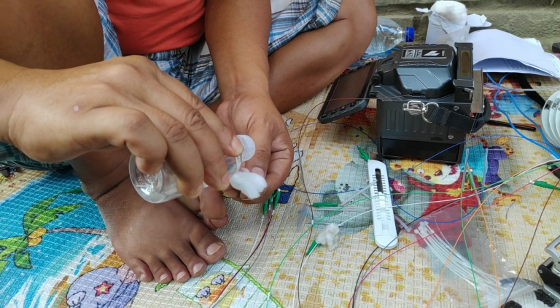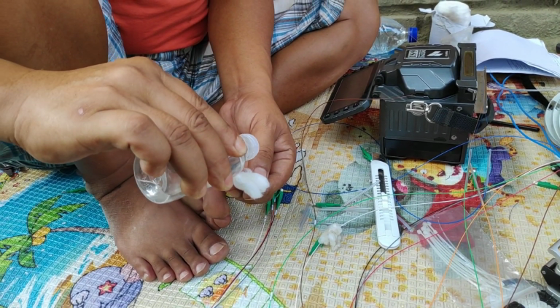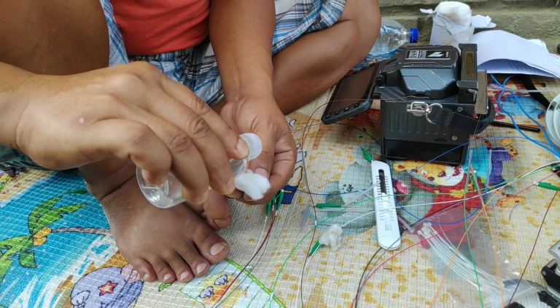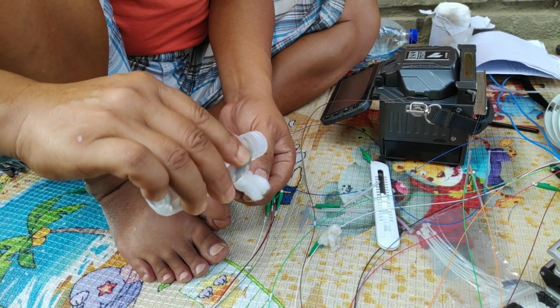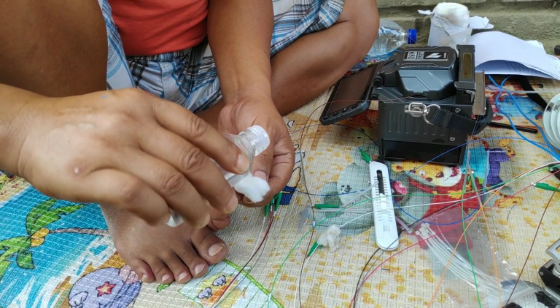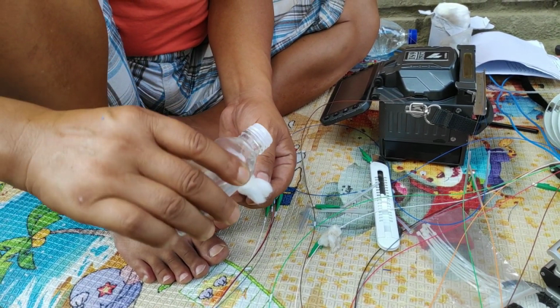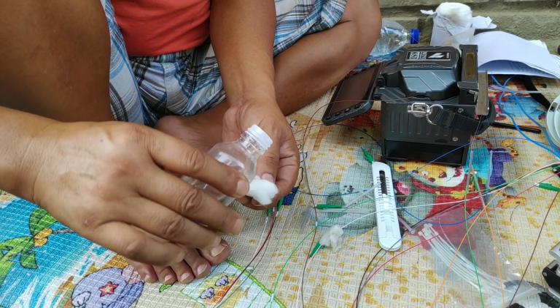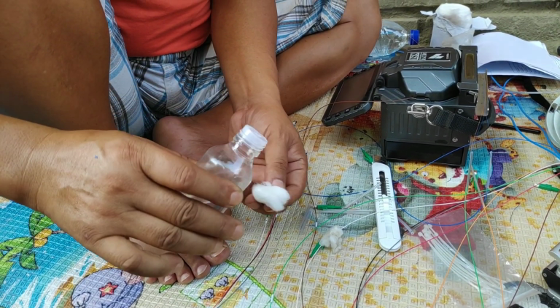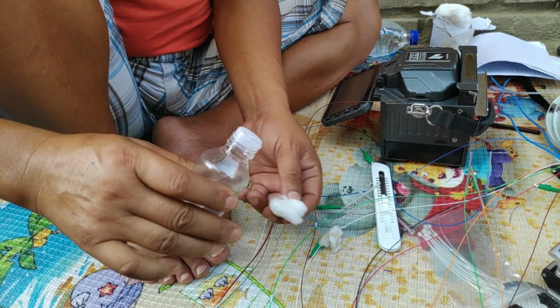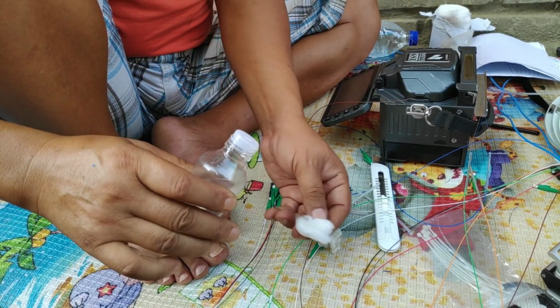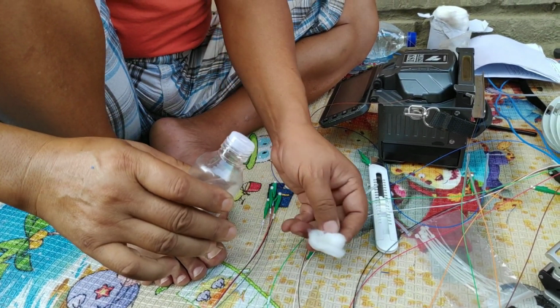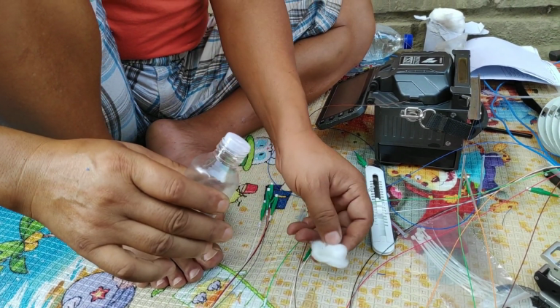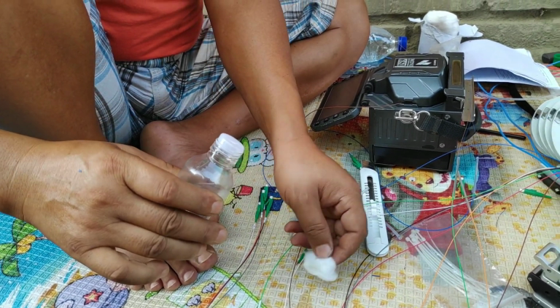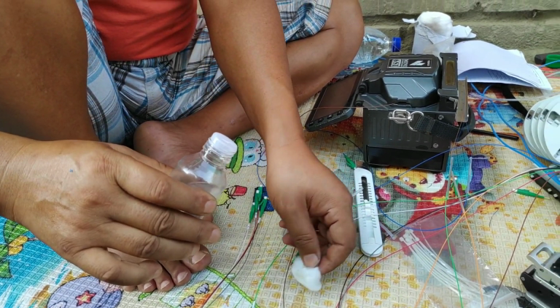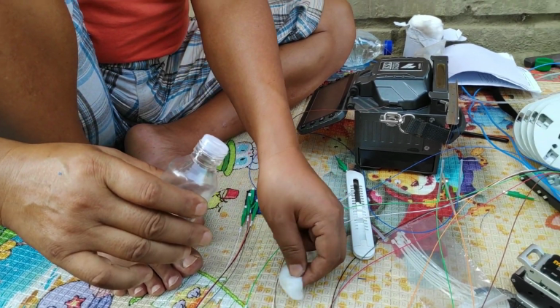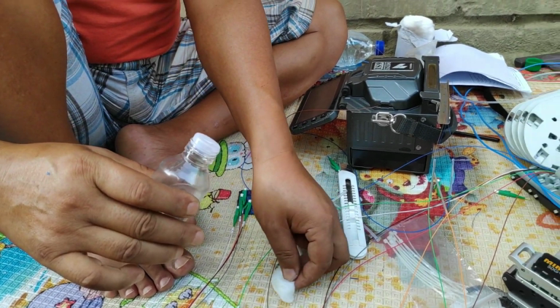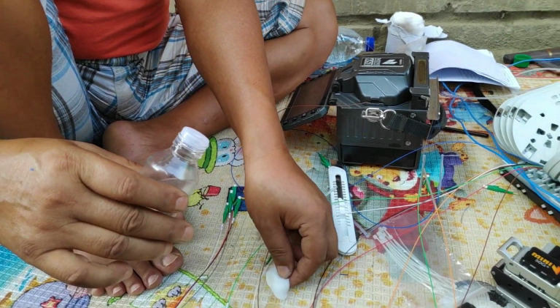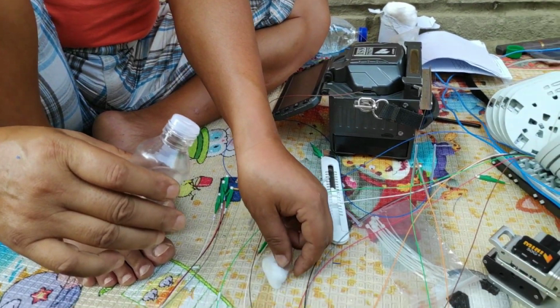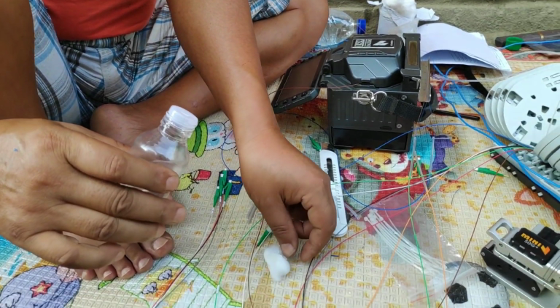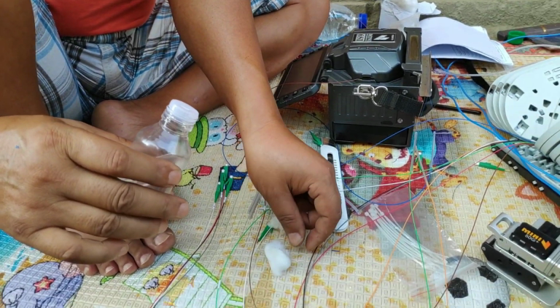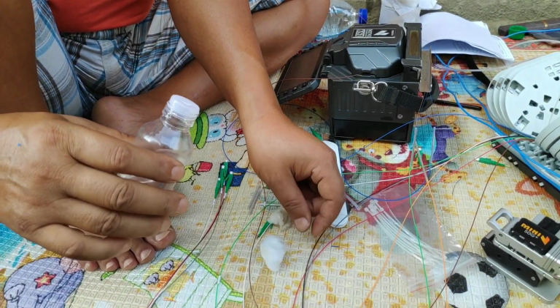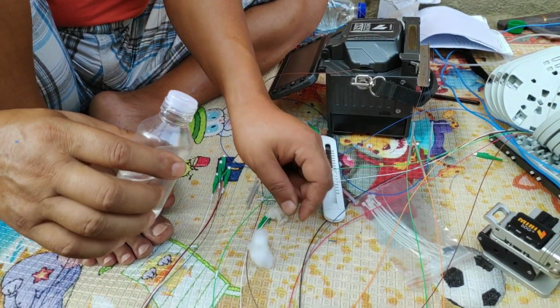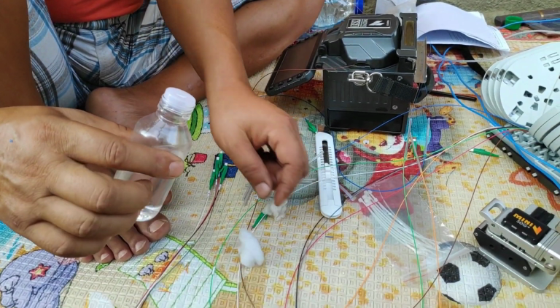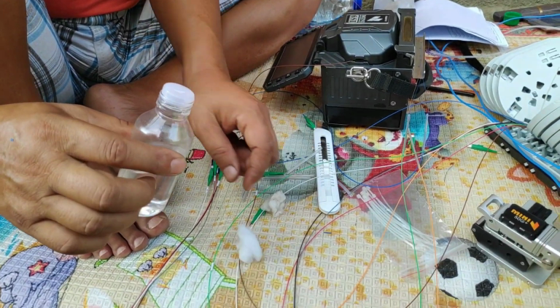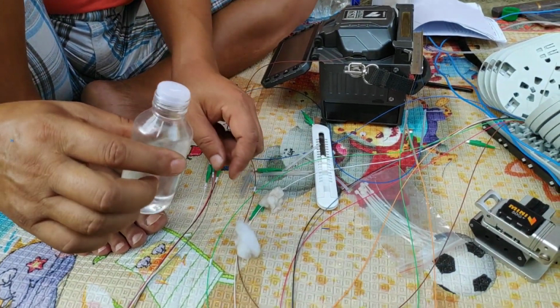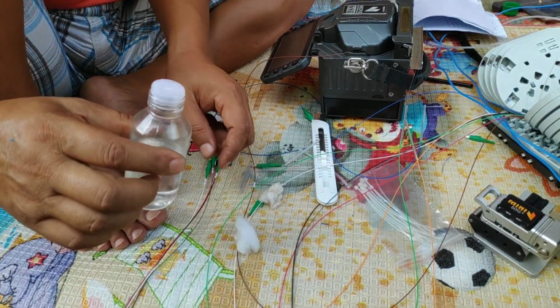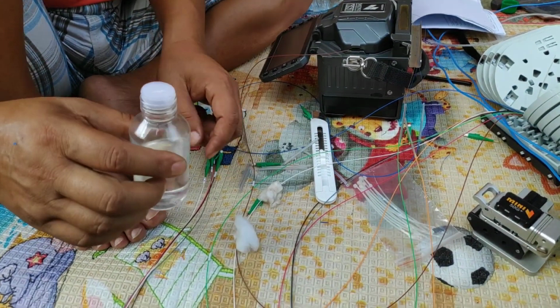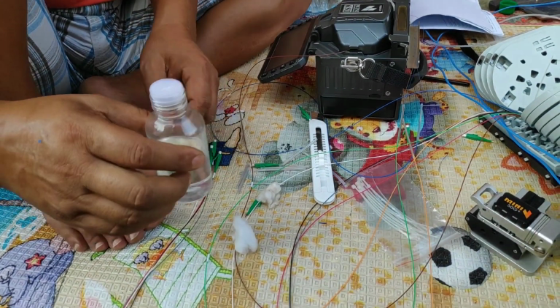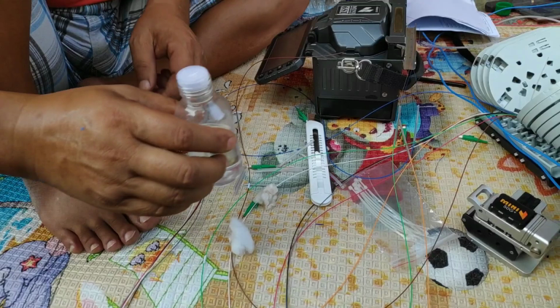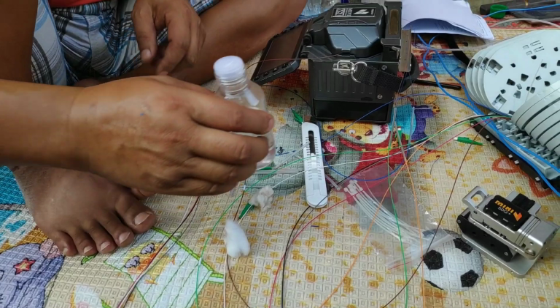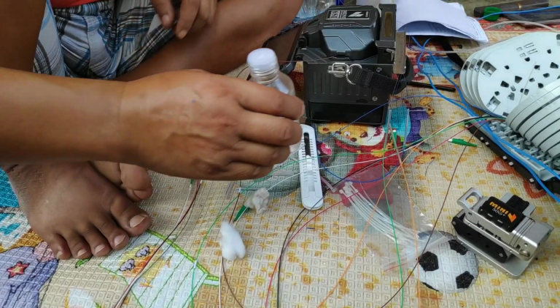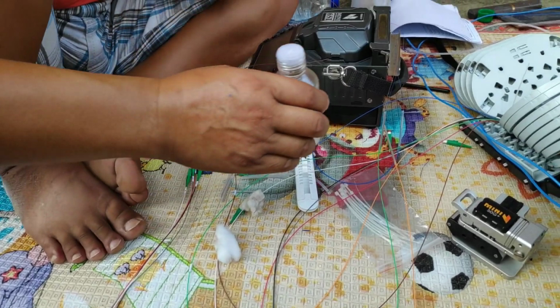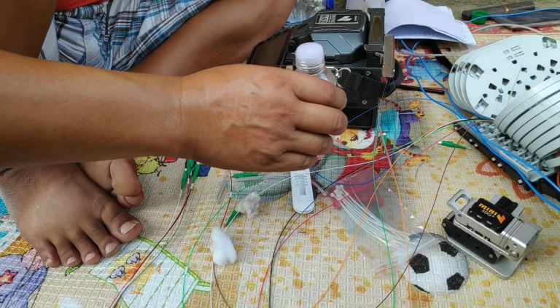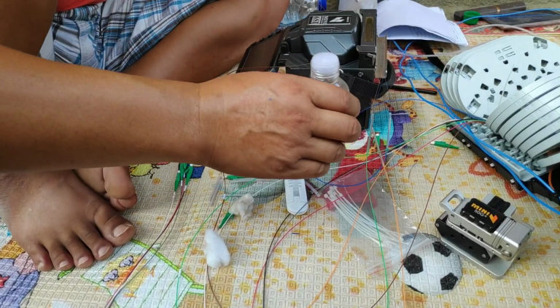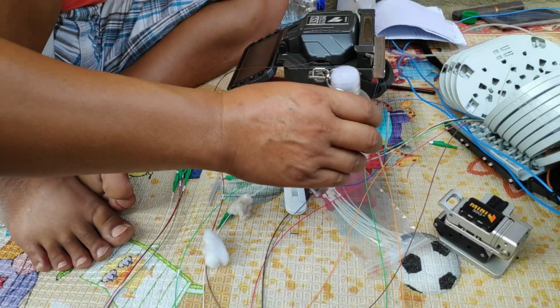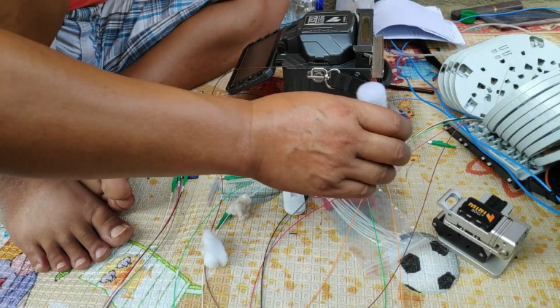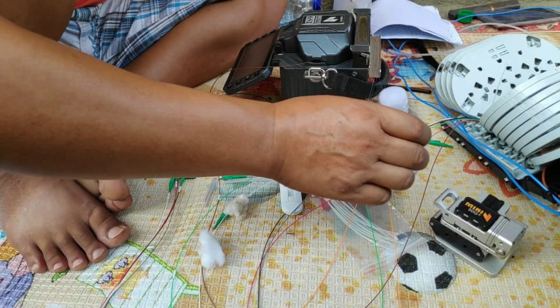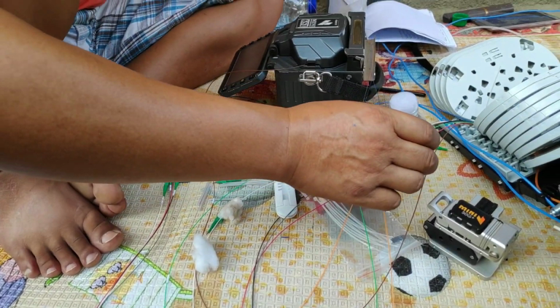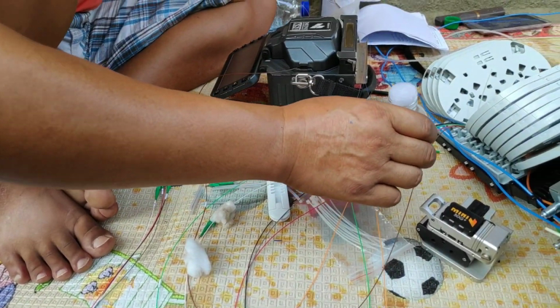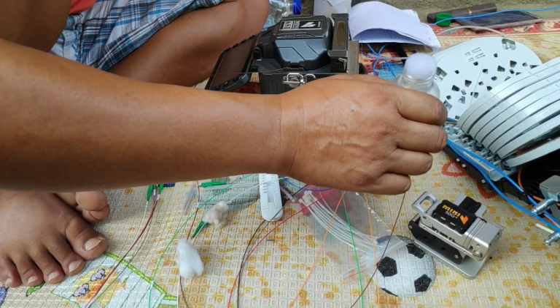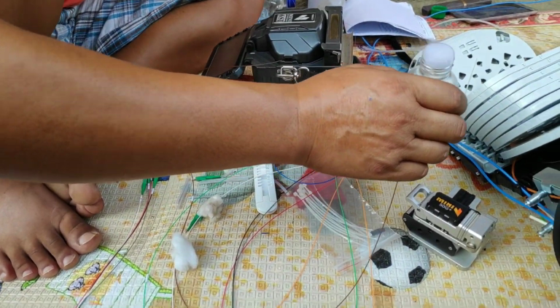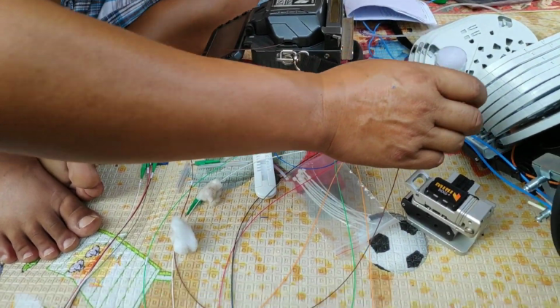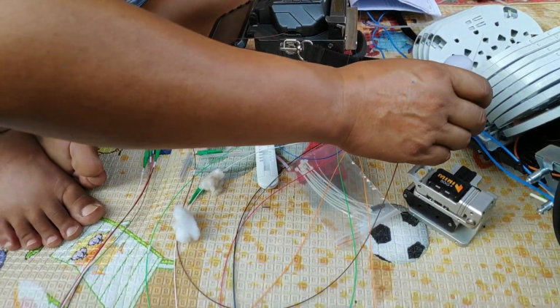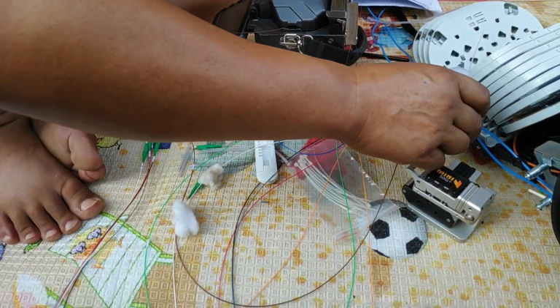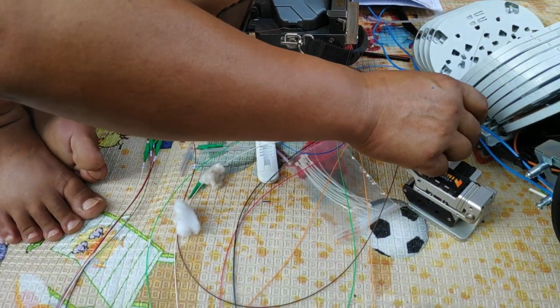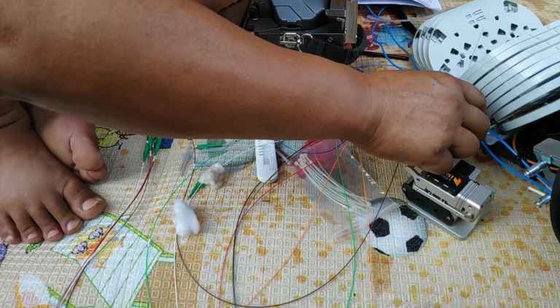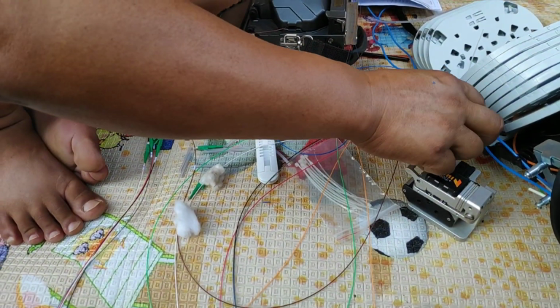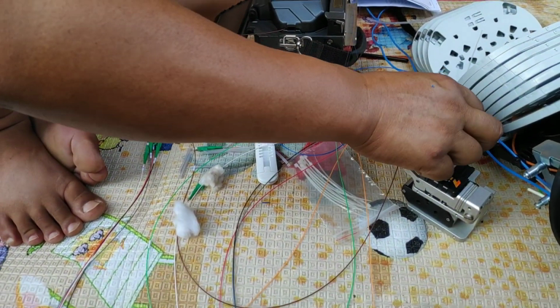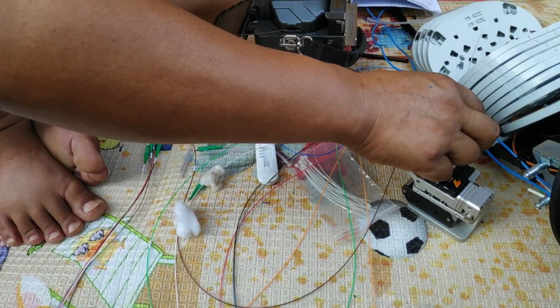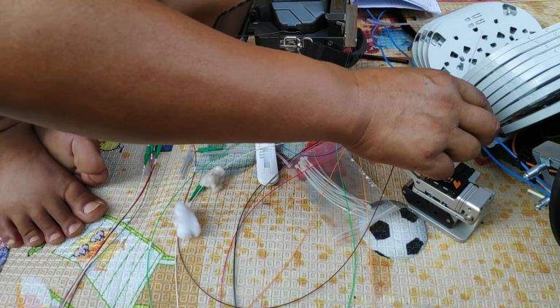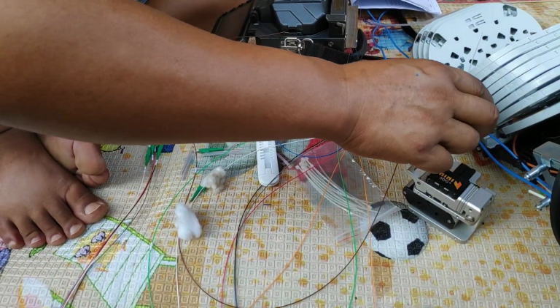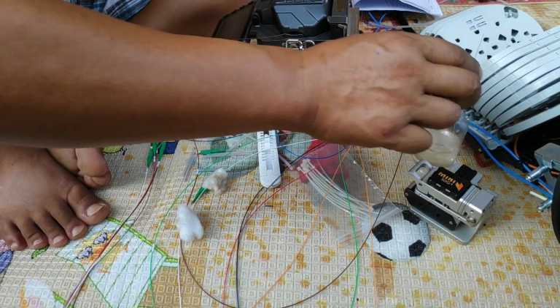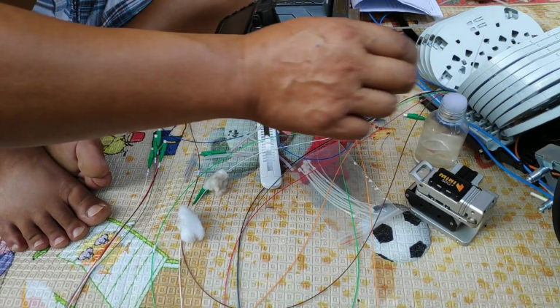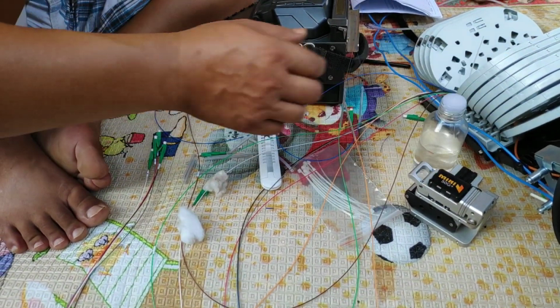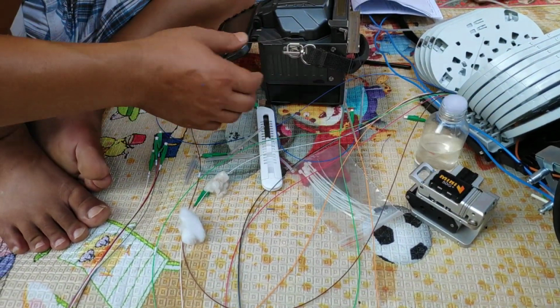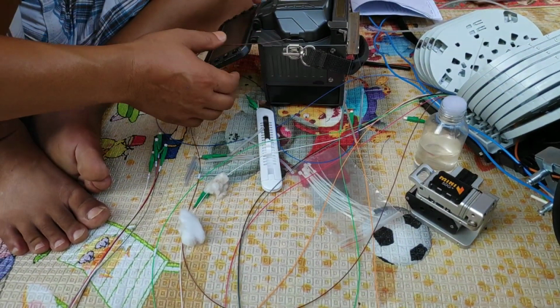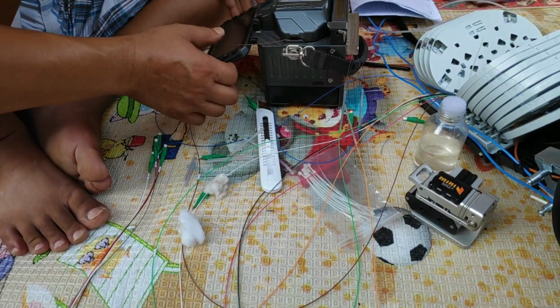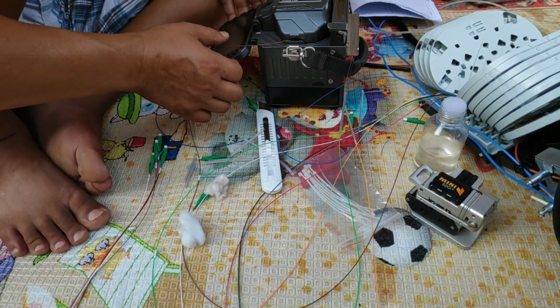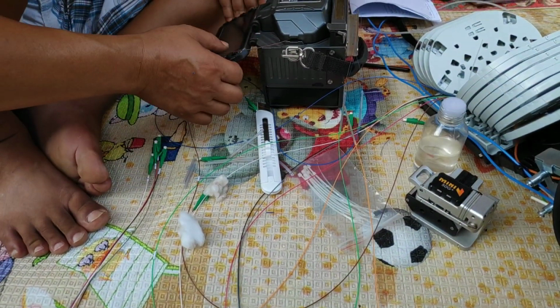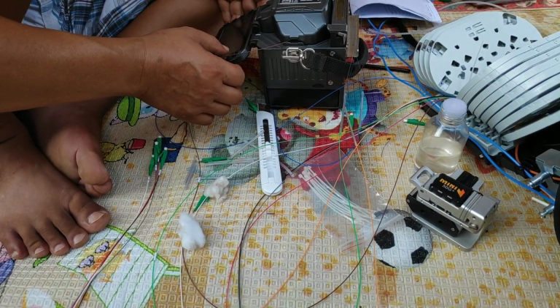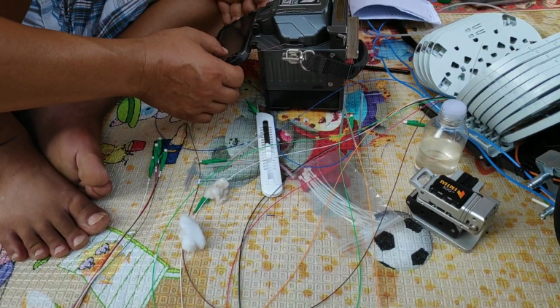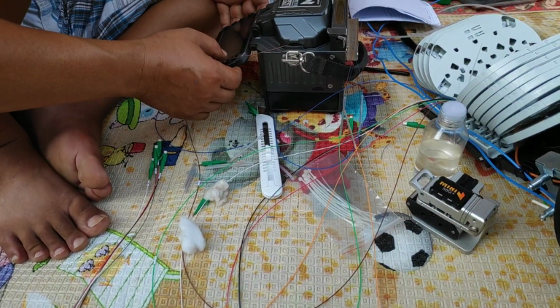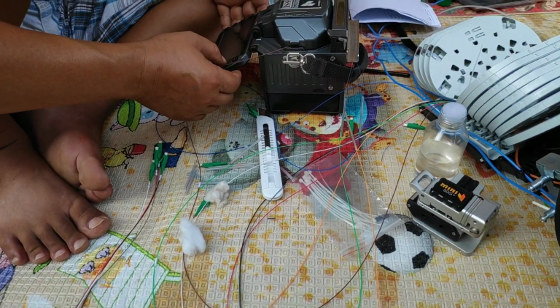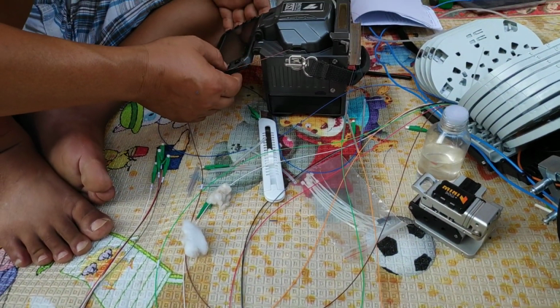Alcohol is used in order to clean the cable before it gets fused.